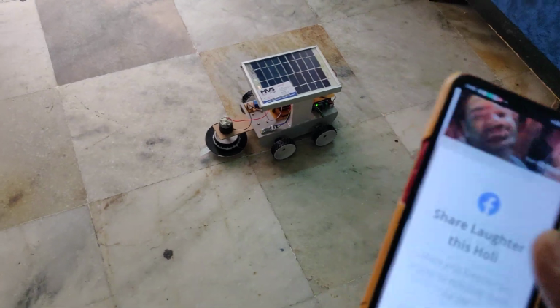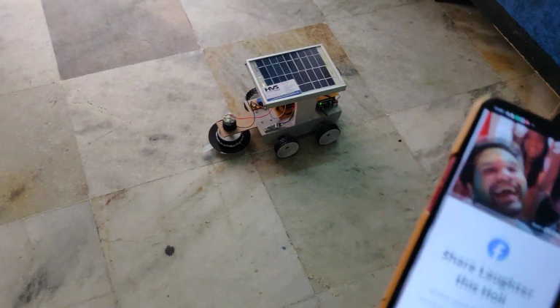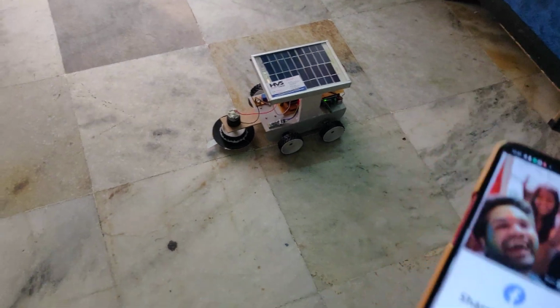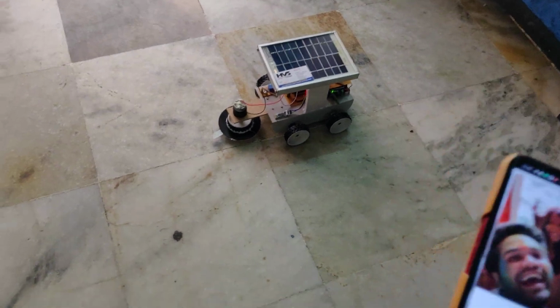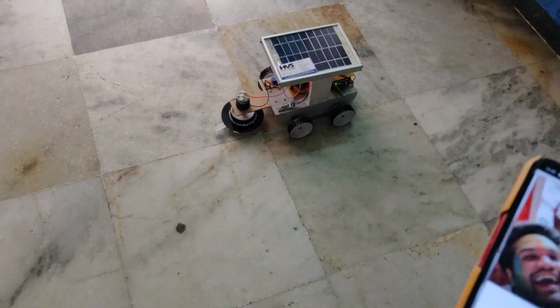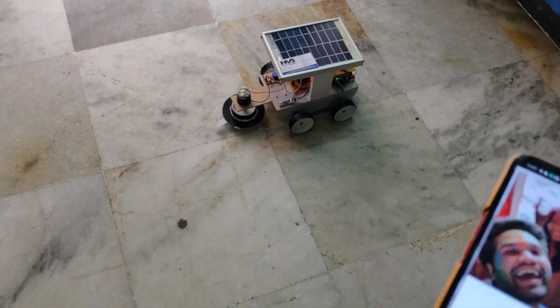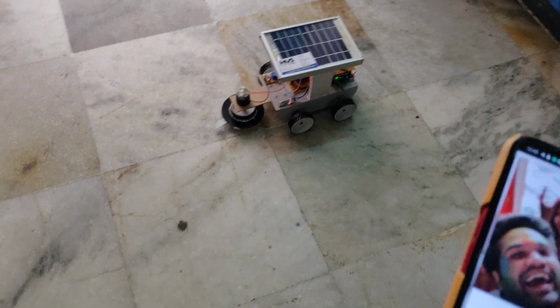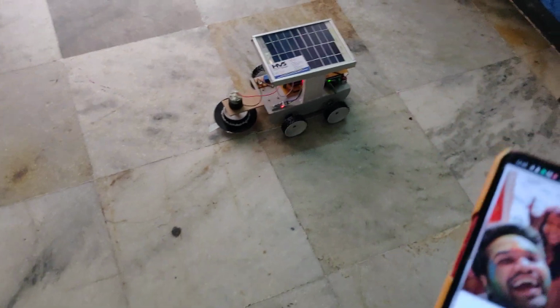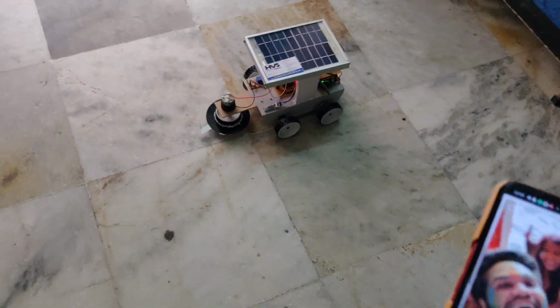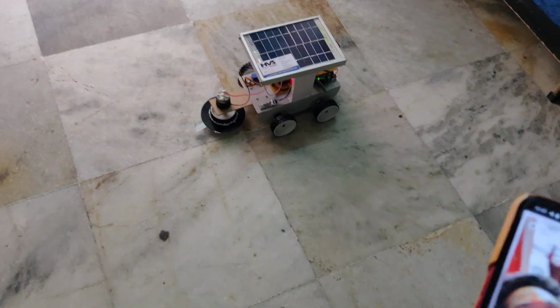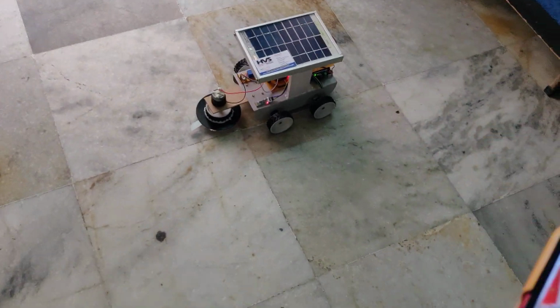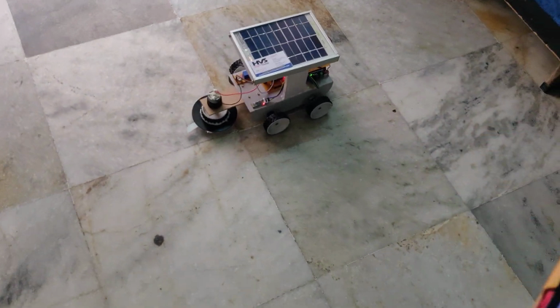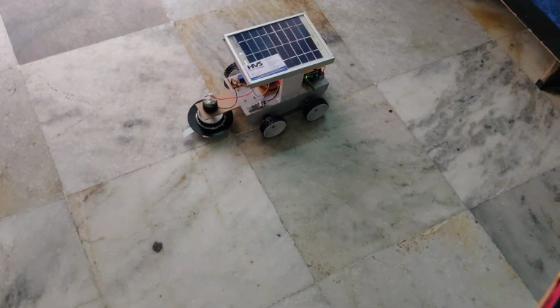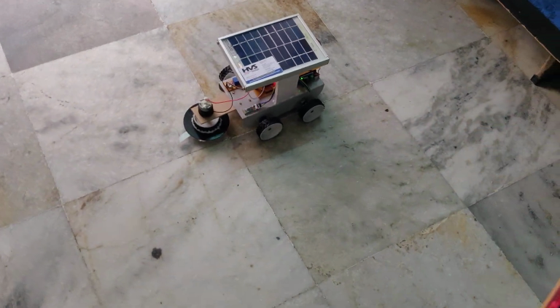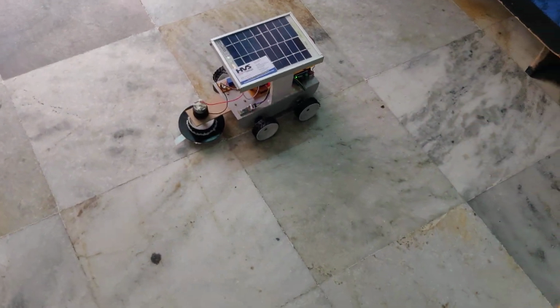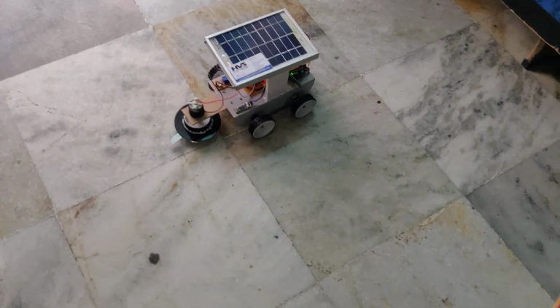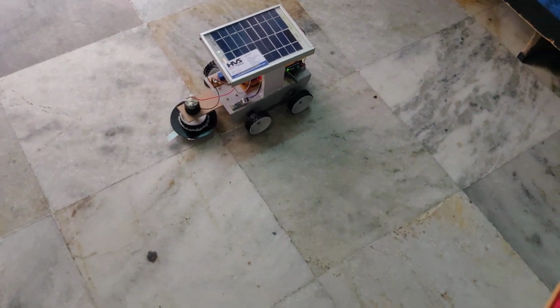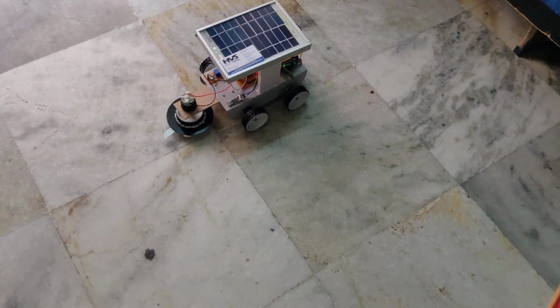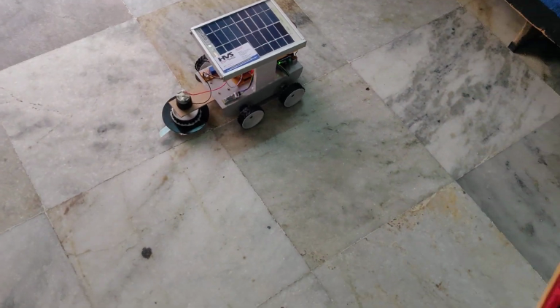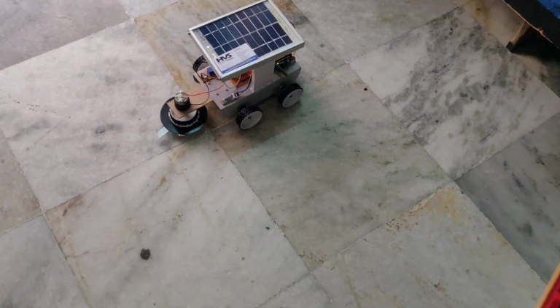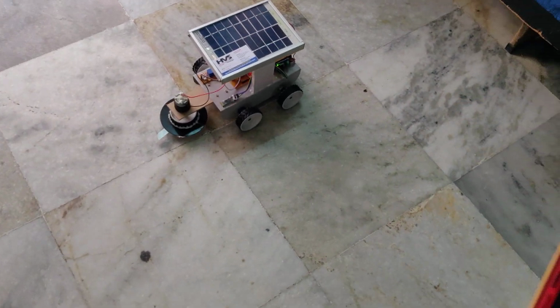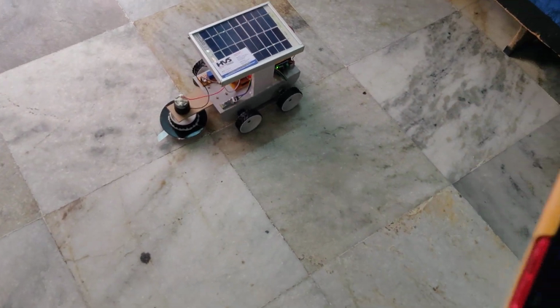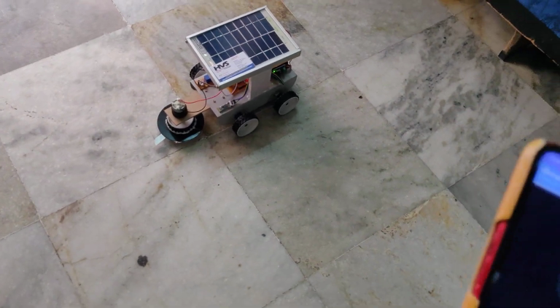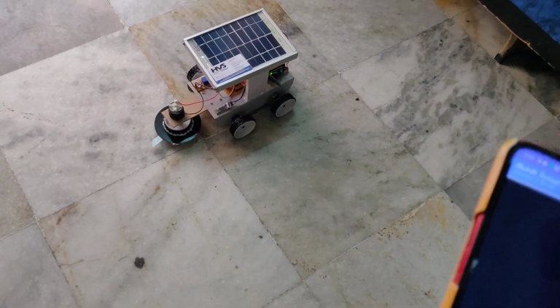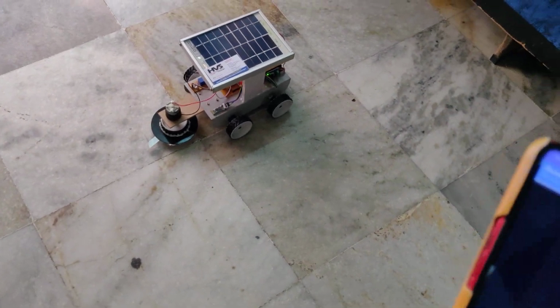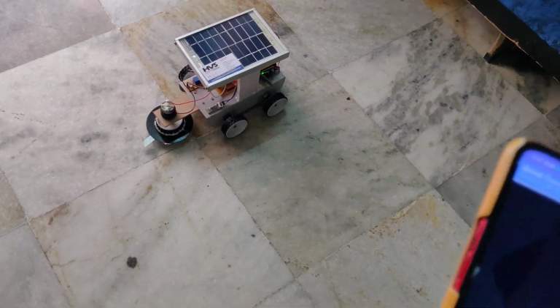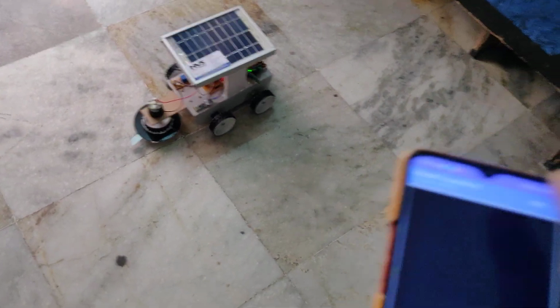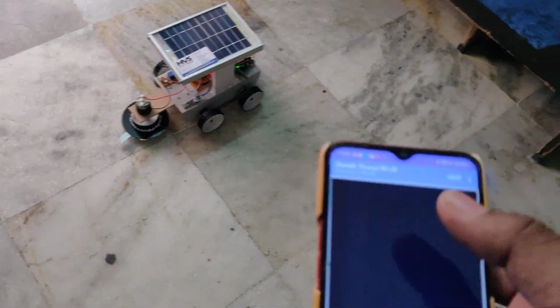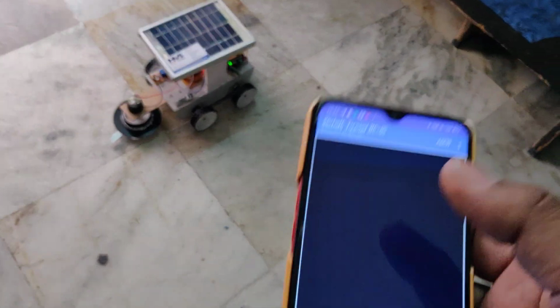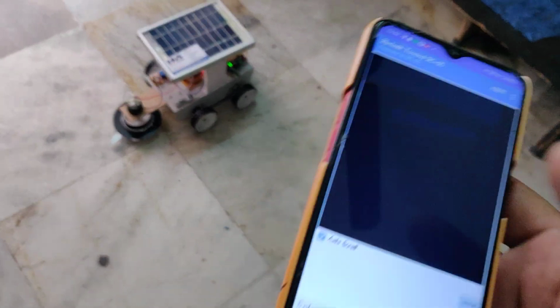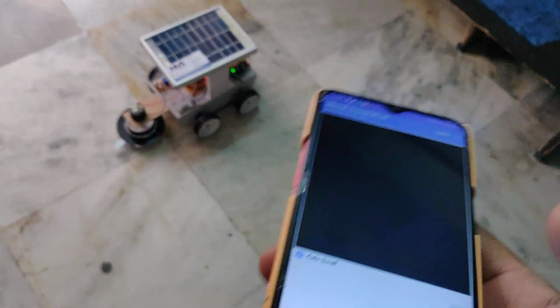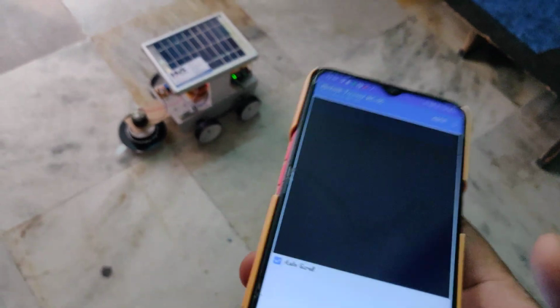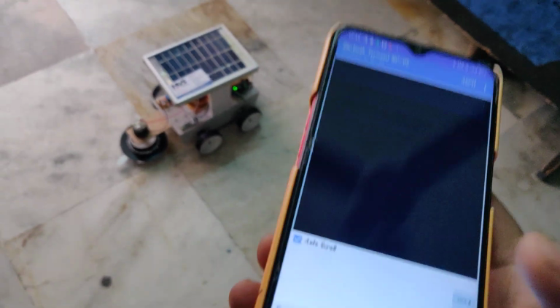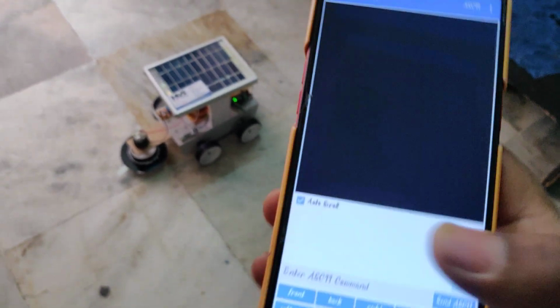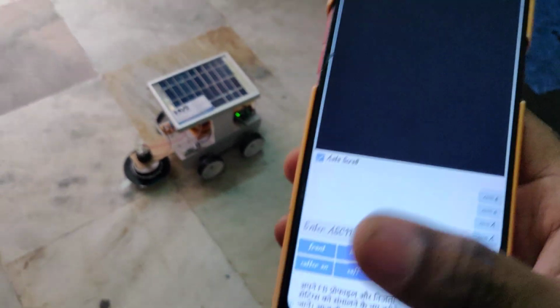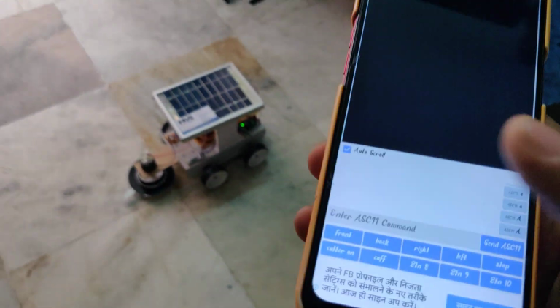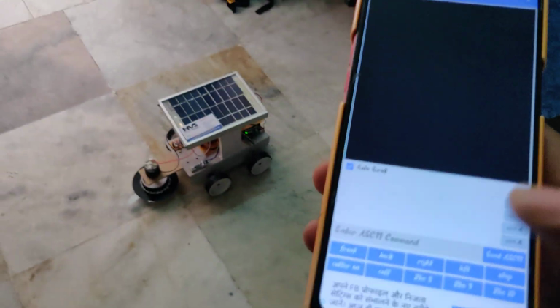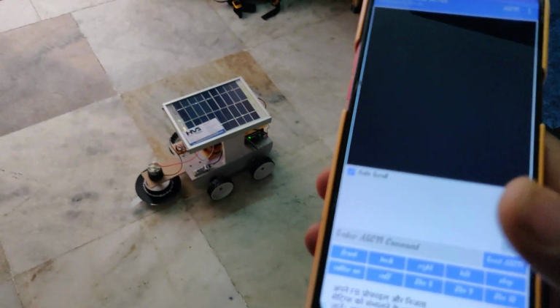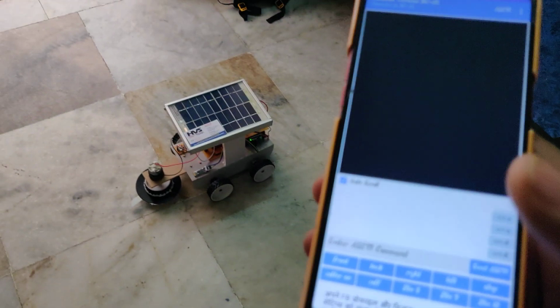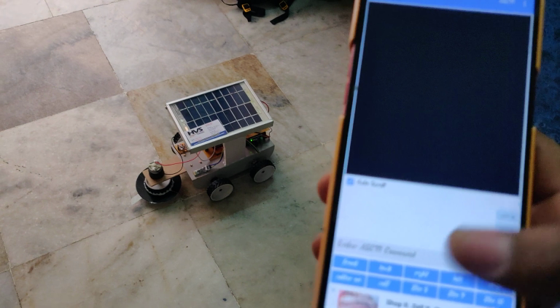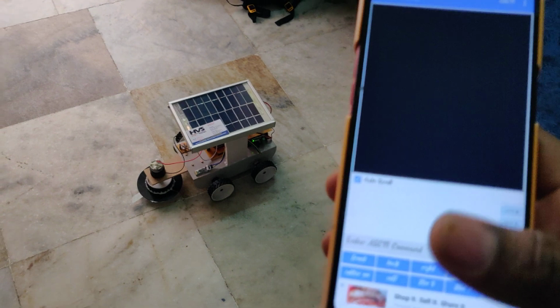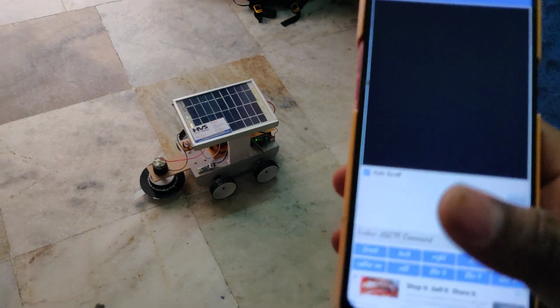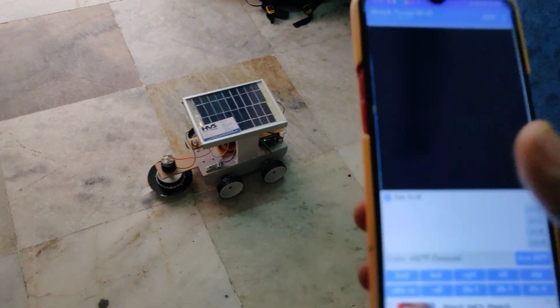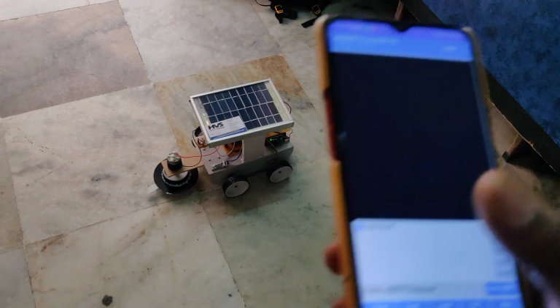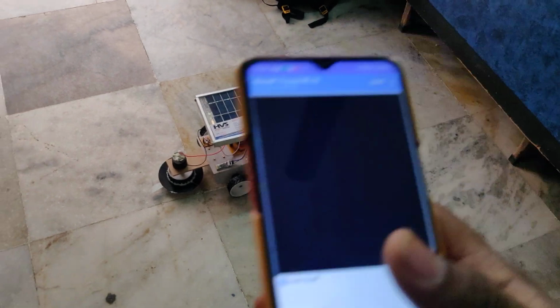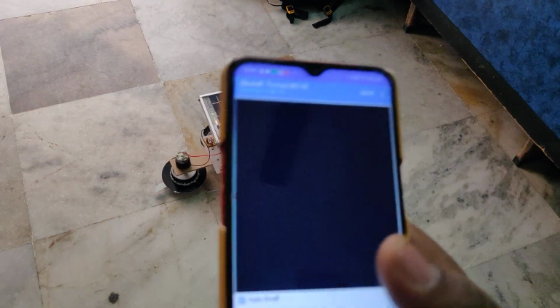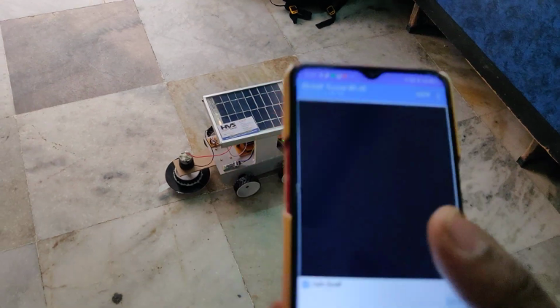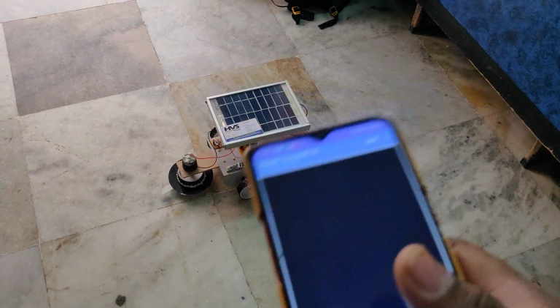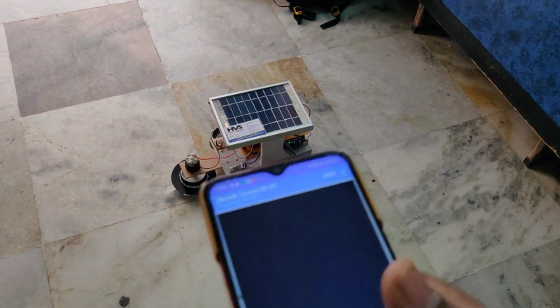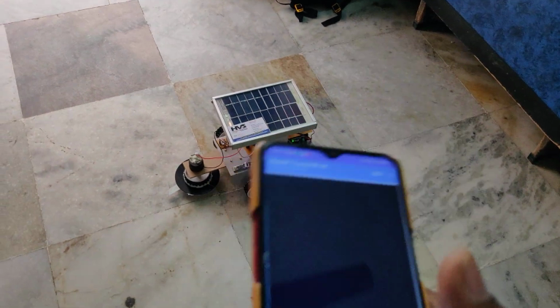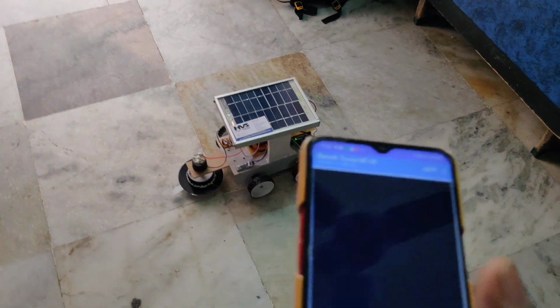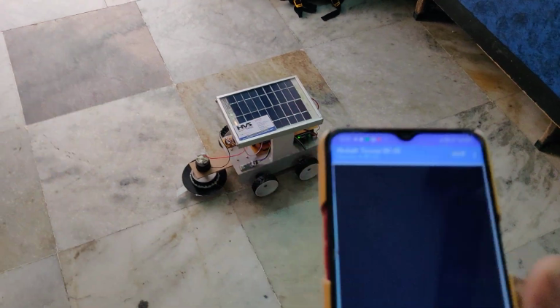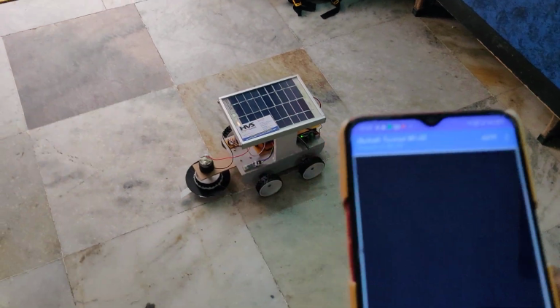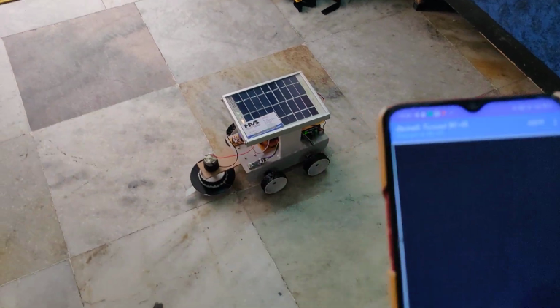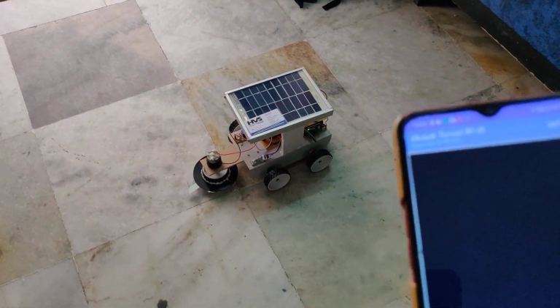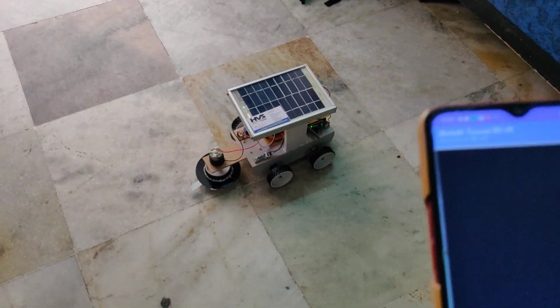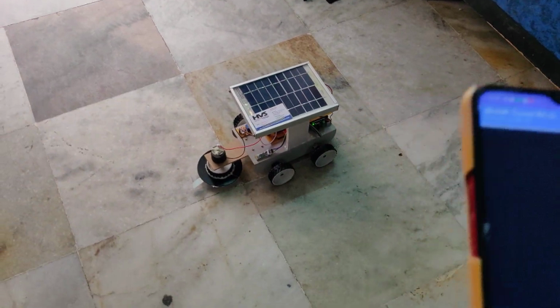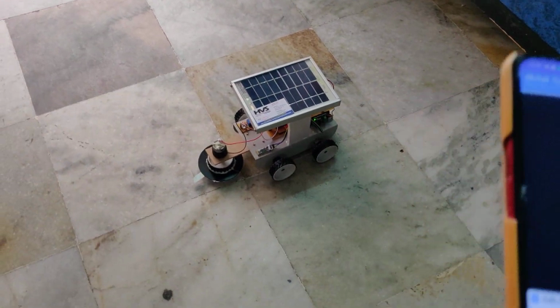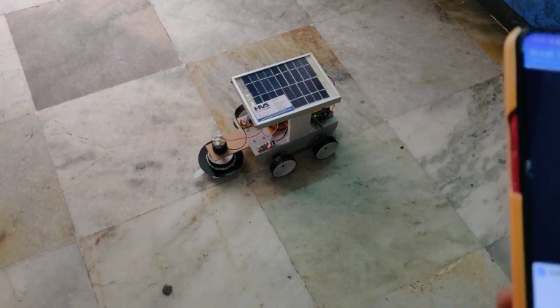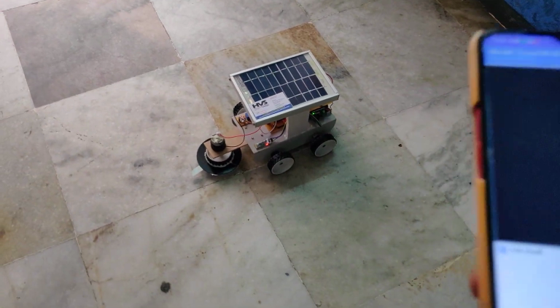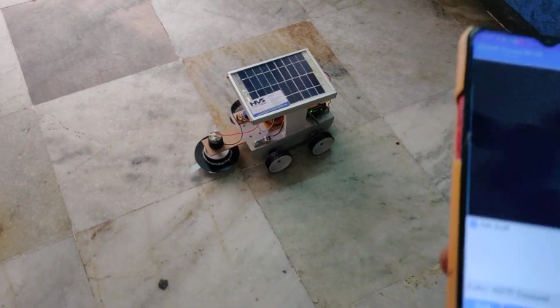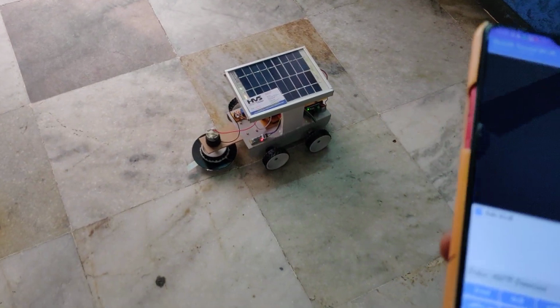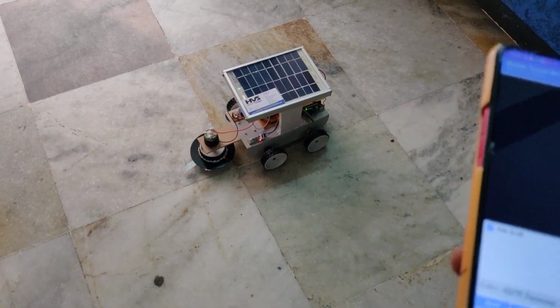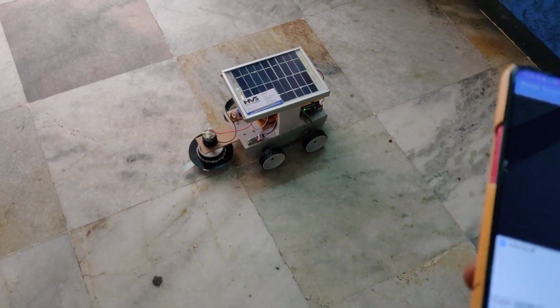For a better demonstration of this project, switch off the mobile data on your phone so you won't get ads in between, and you can control the robot without any interruptions.